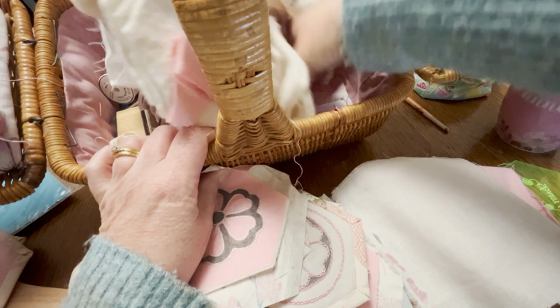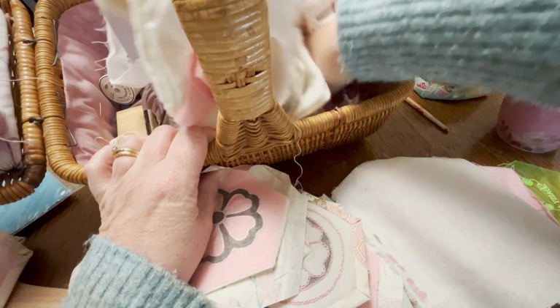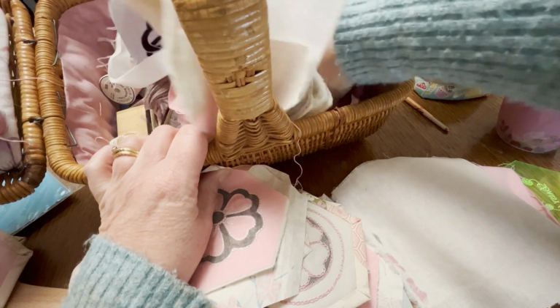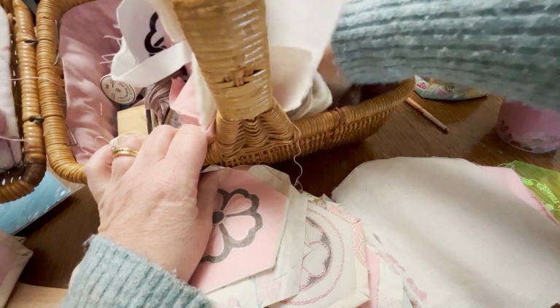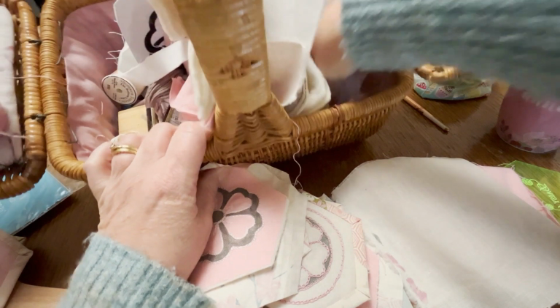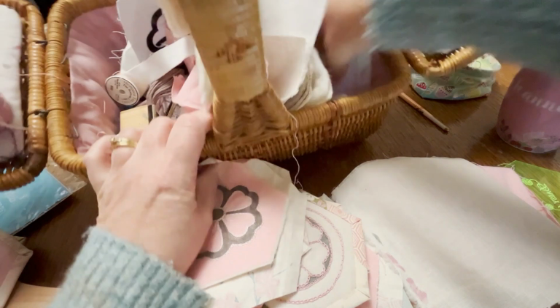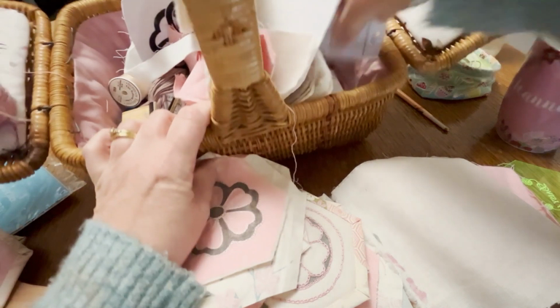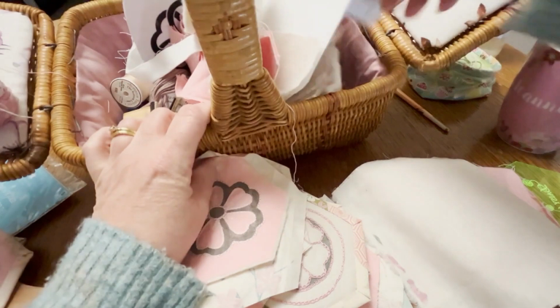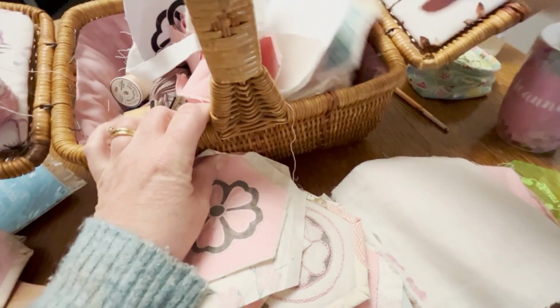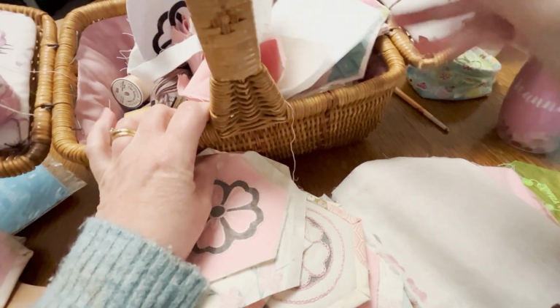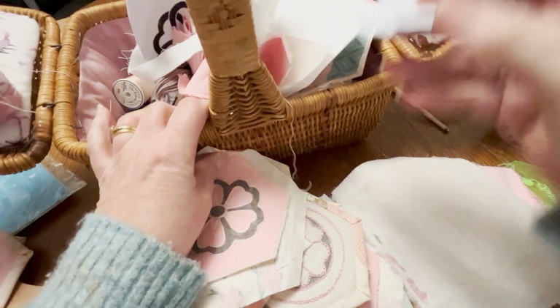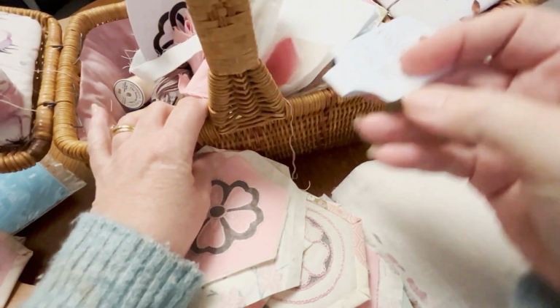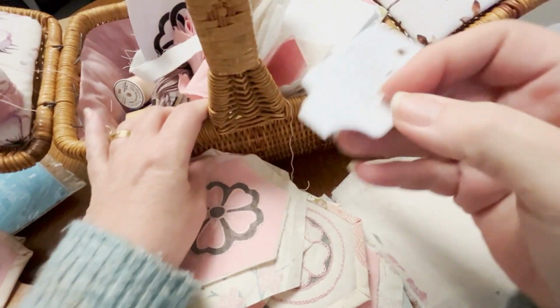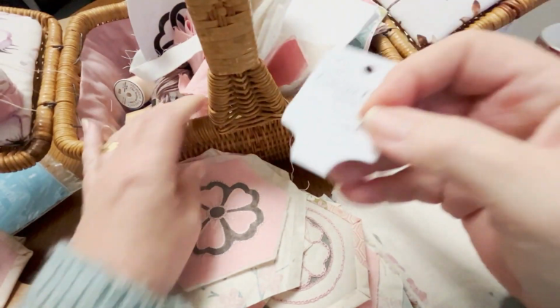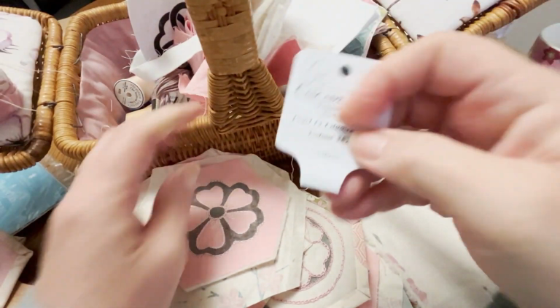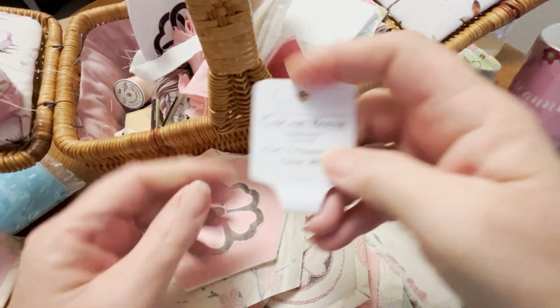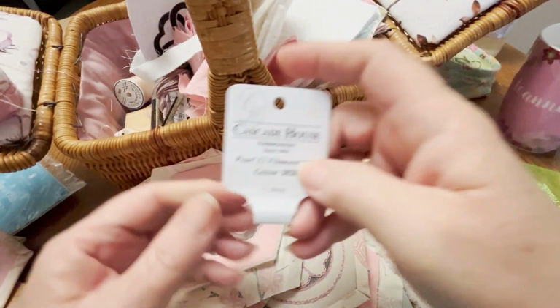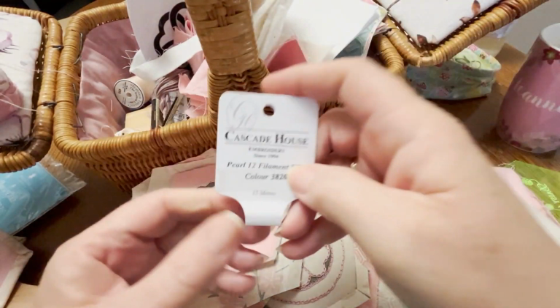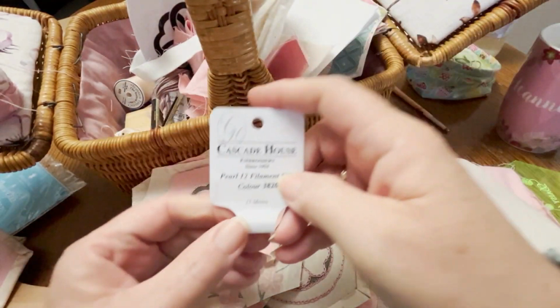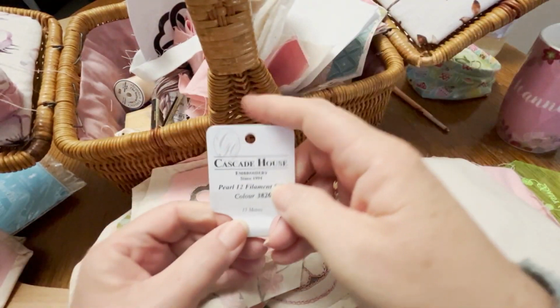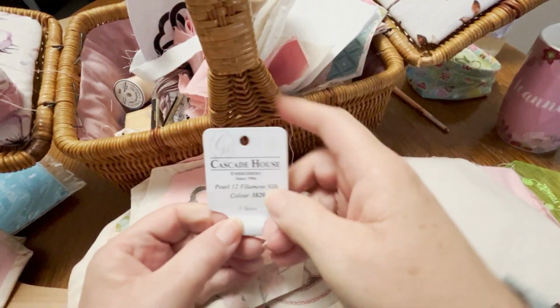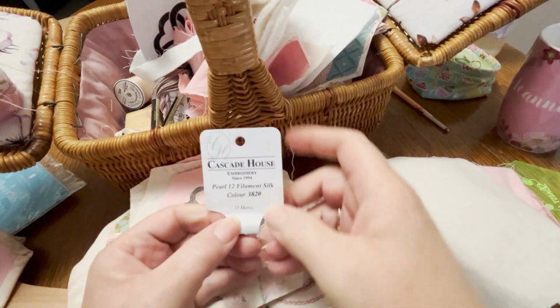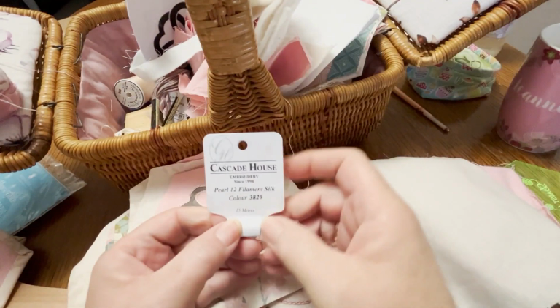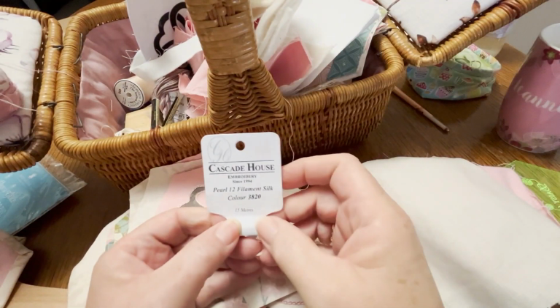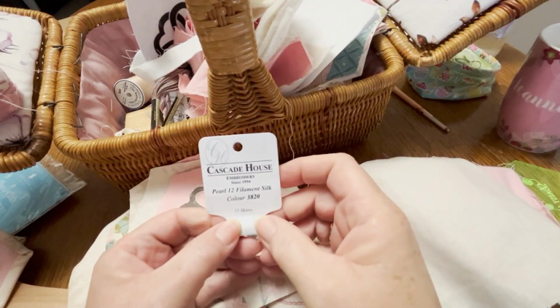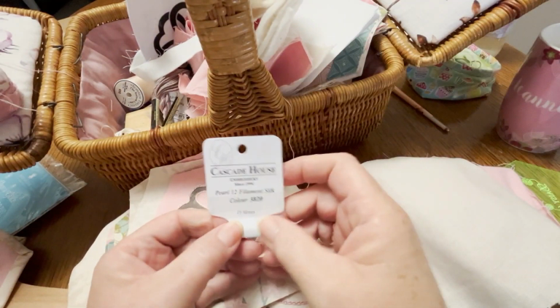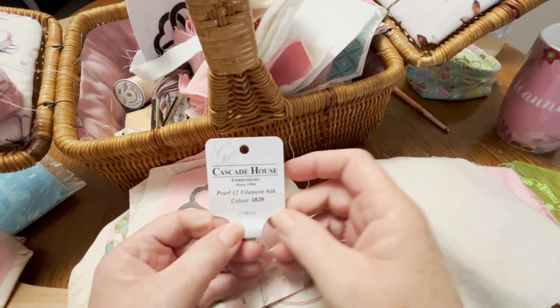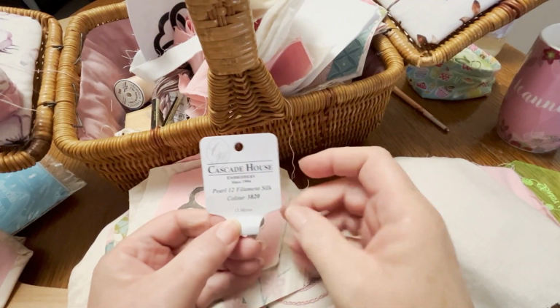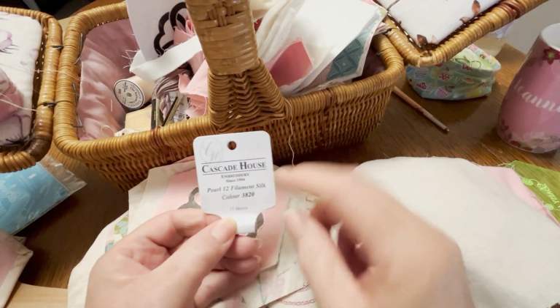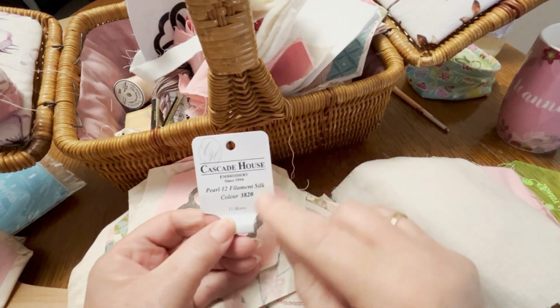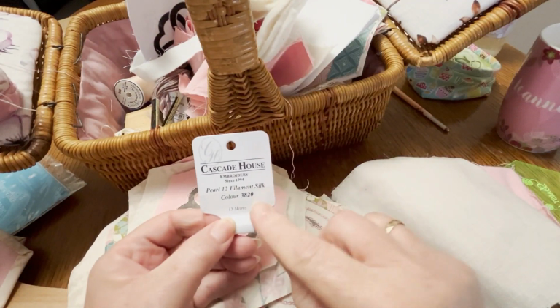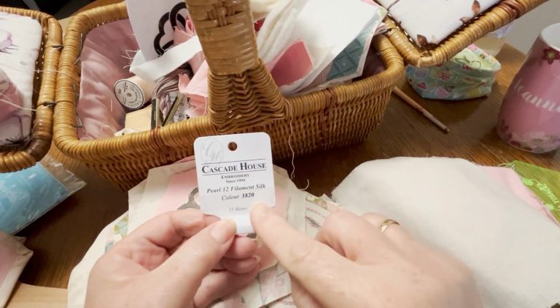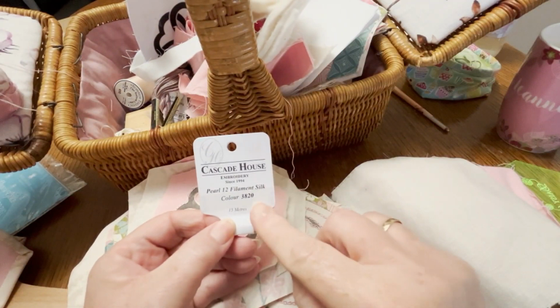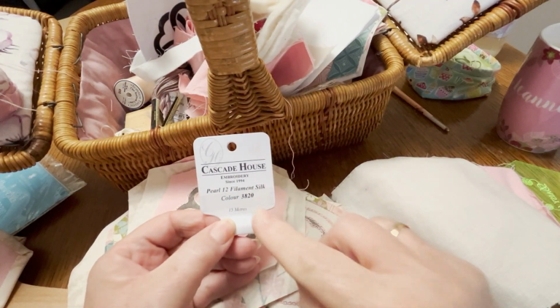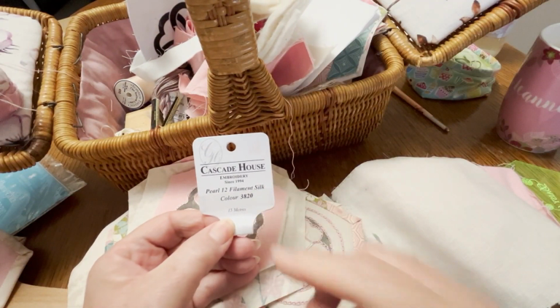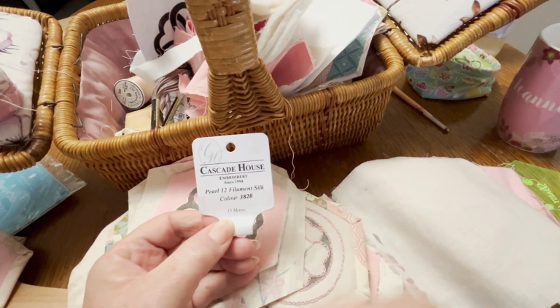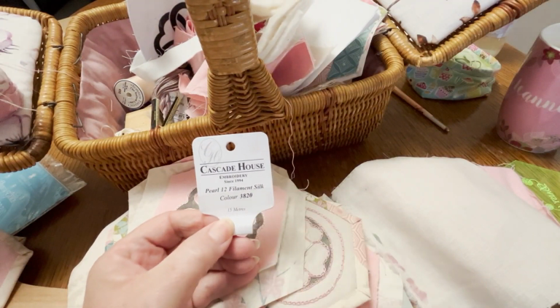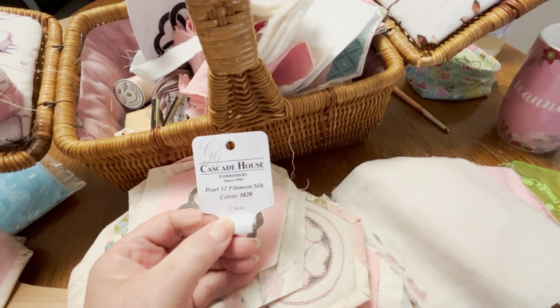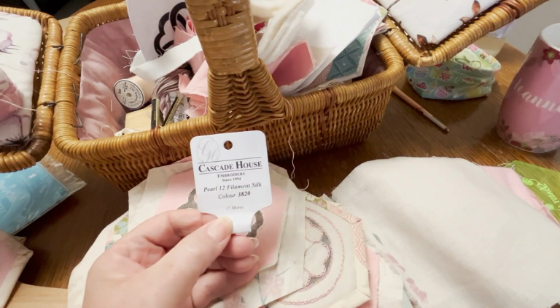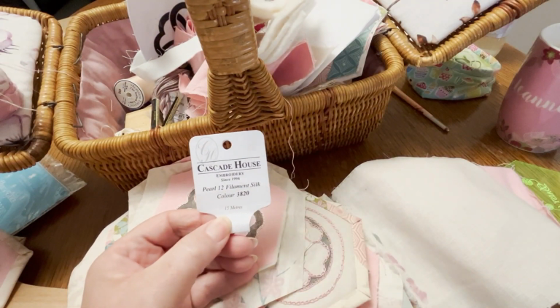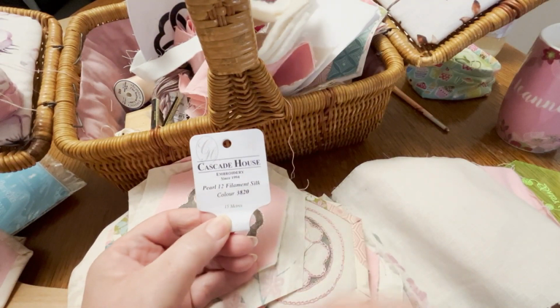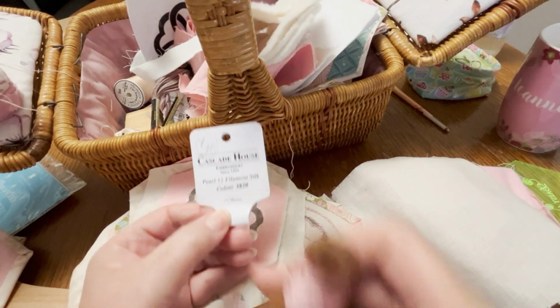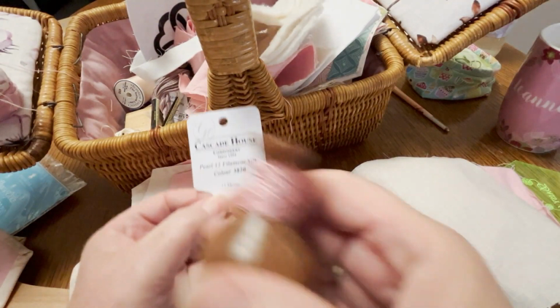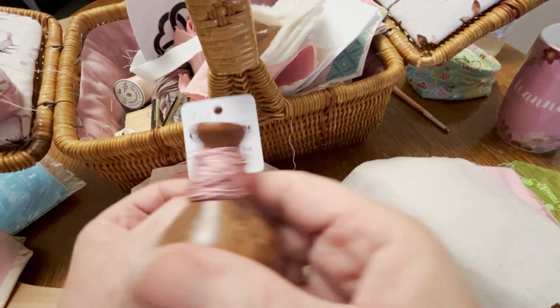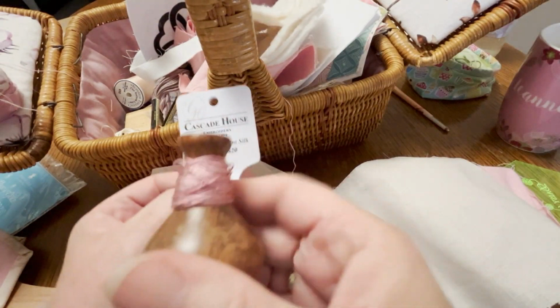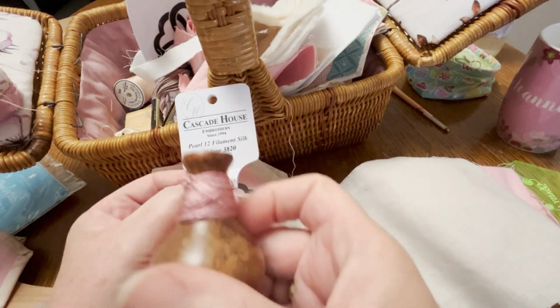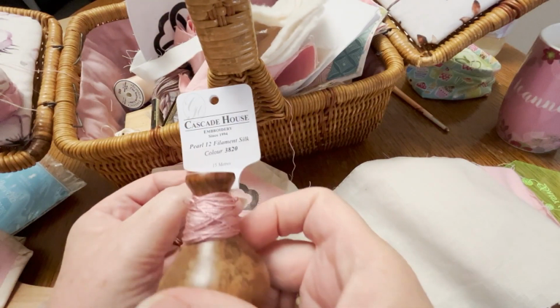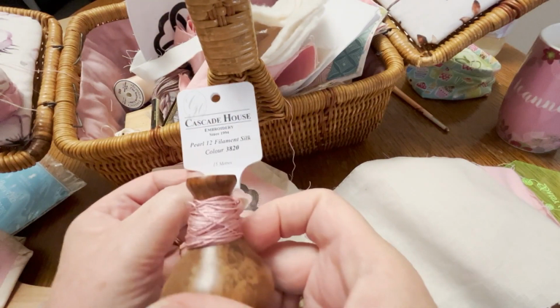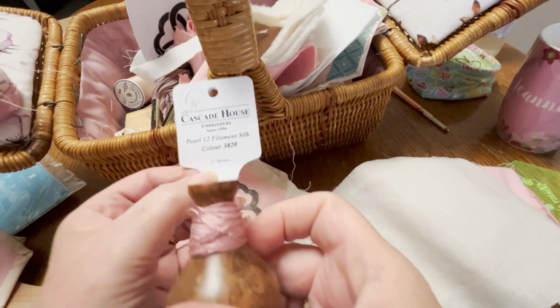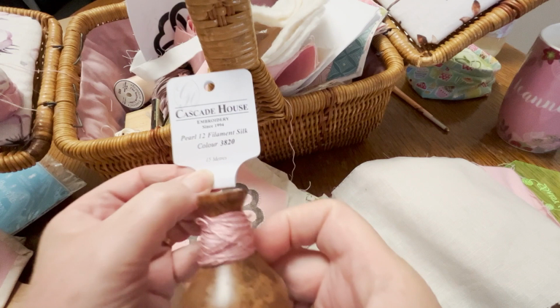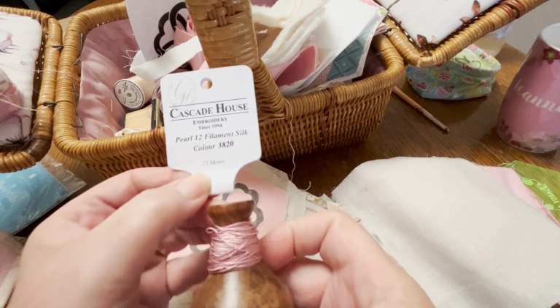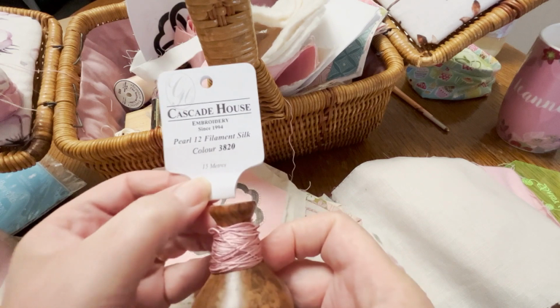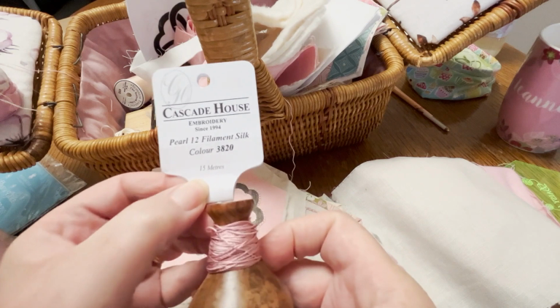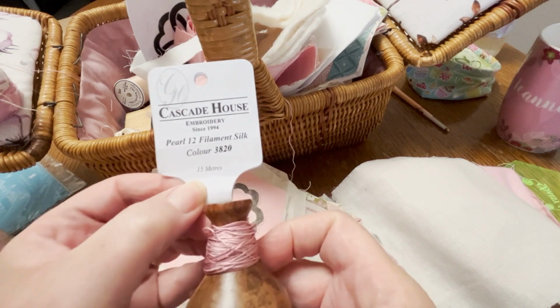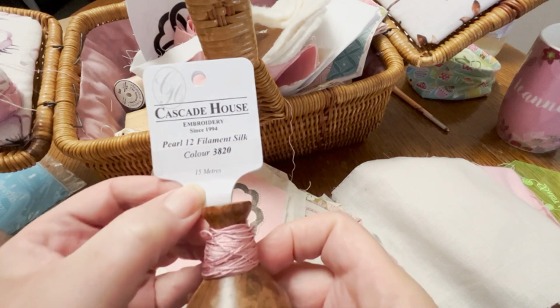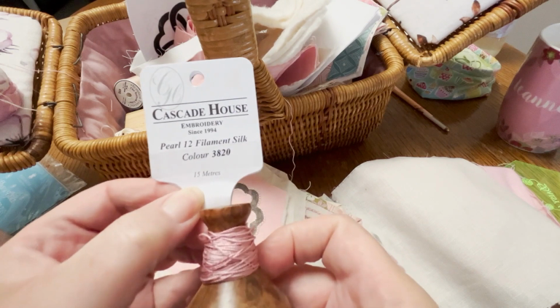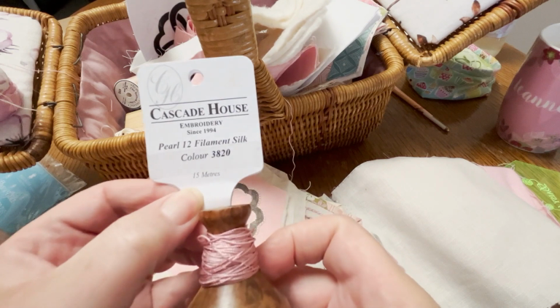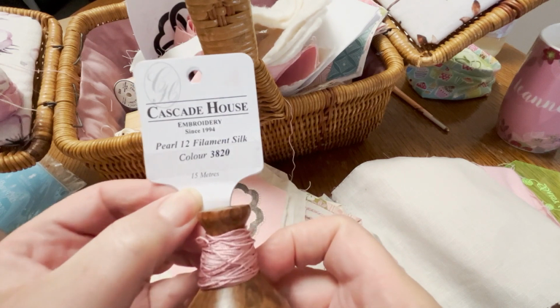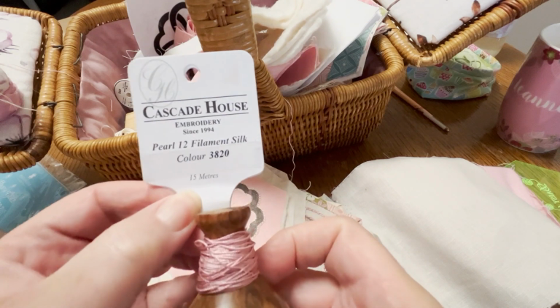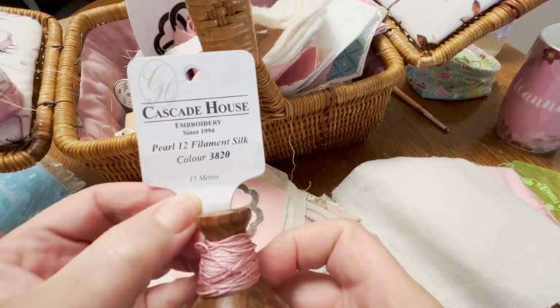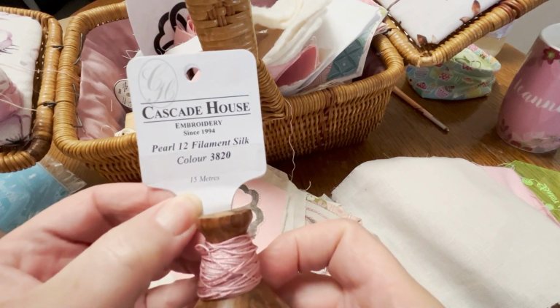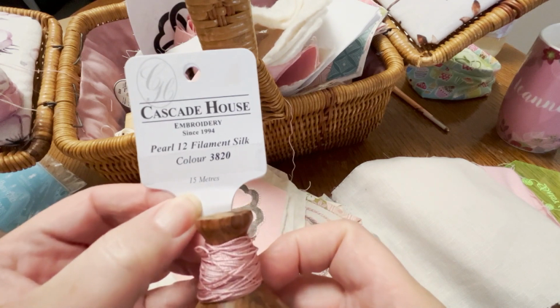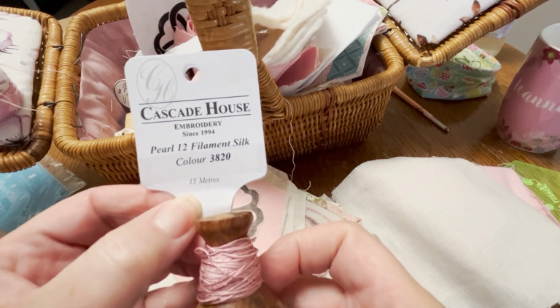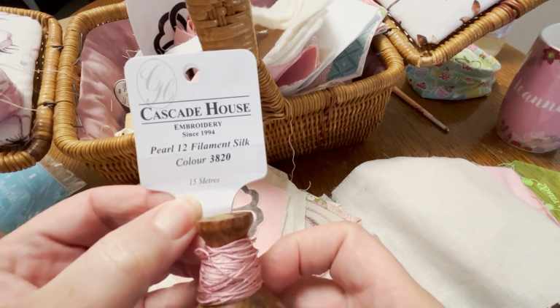This is the colour — the pink silk thread is colour 3820.